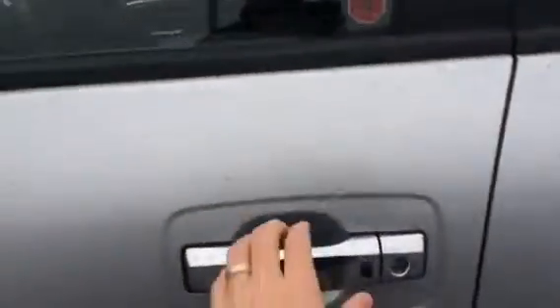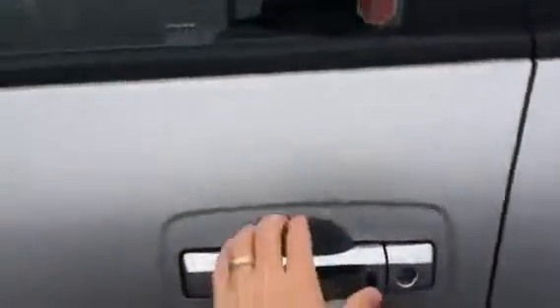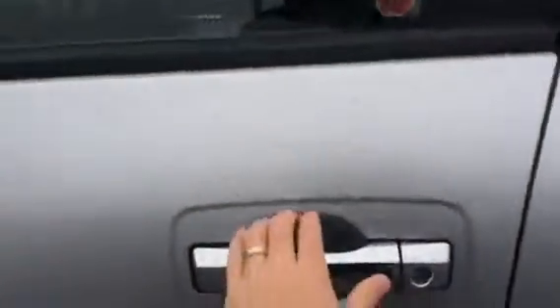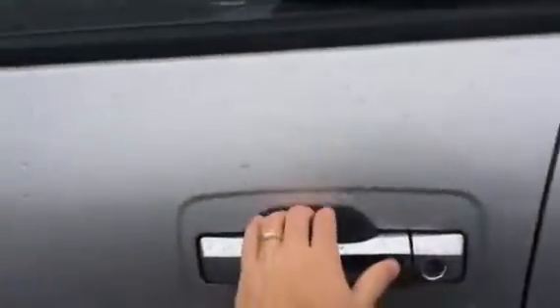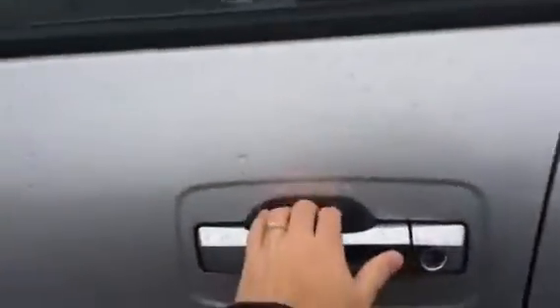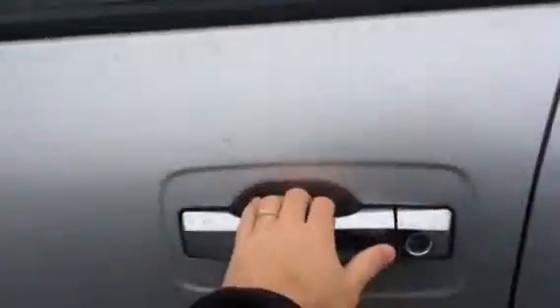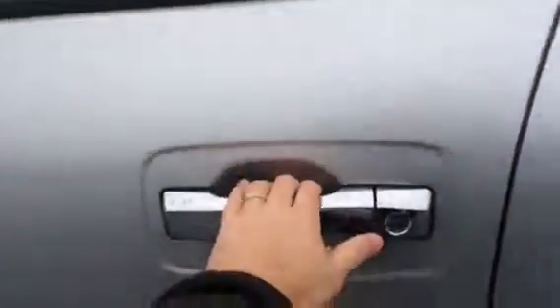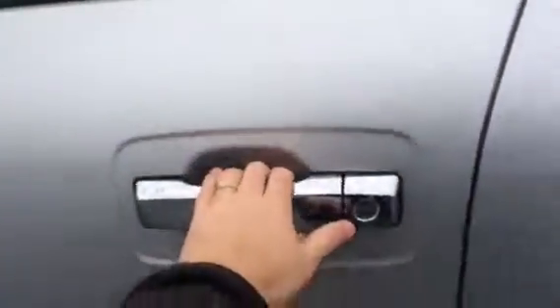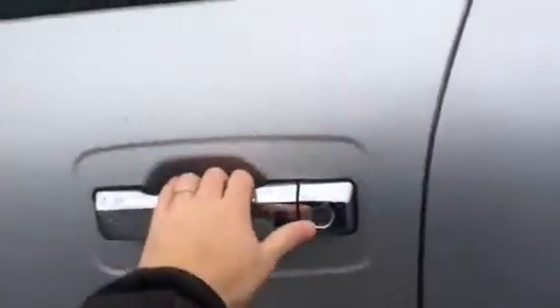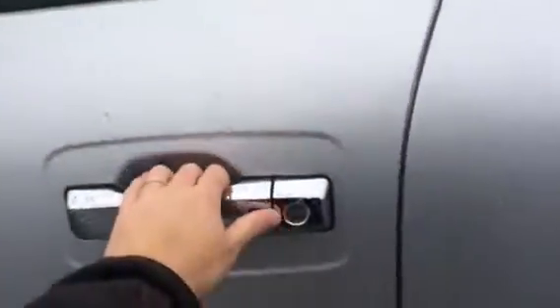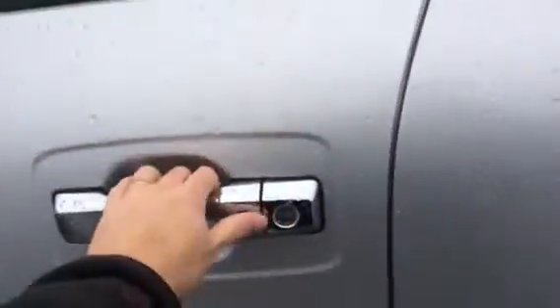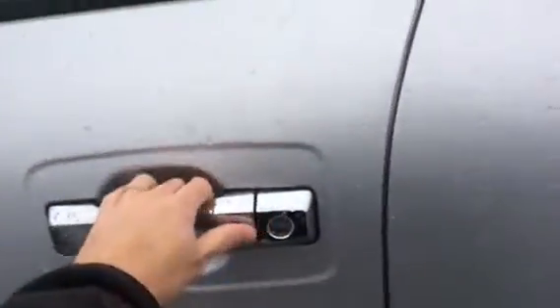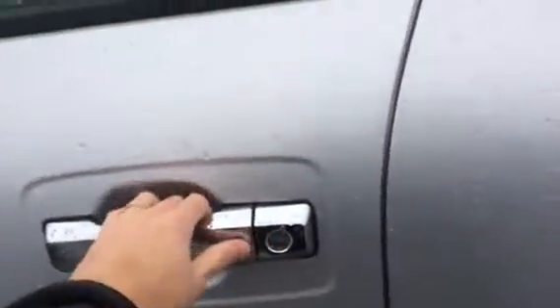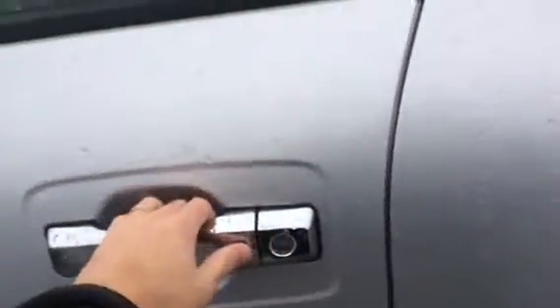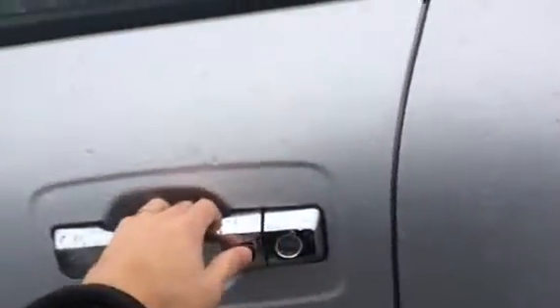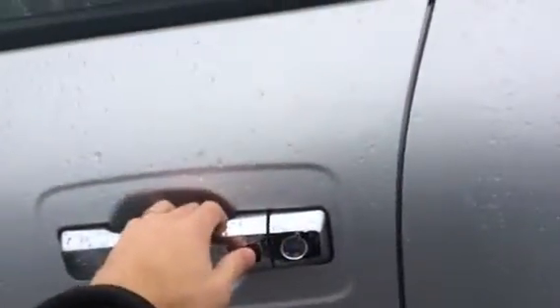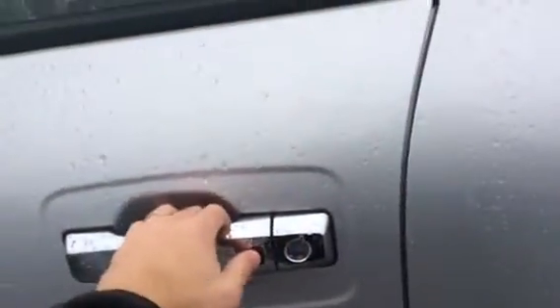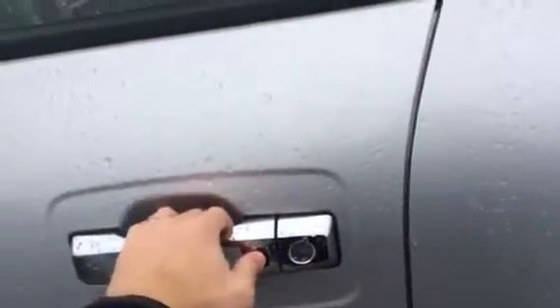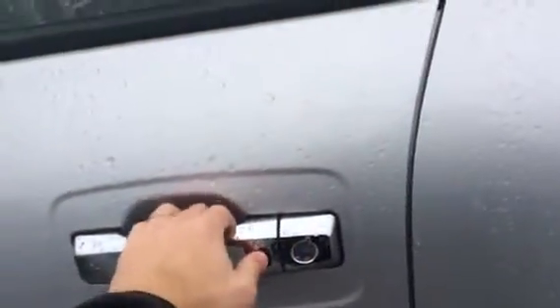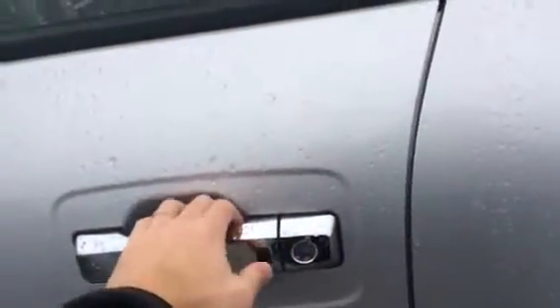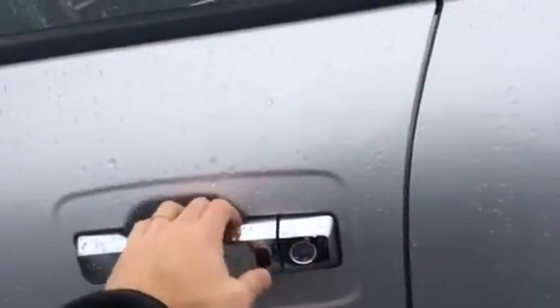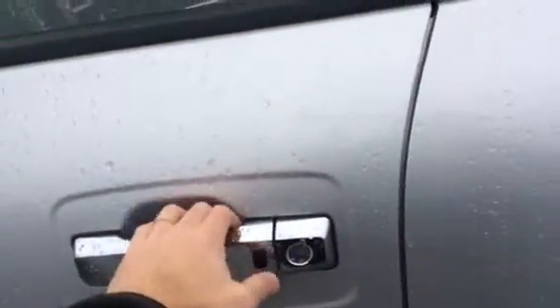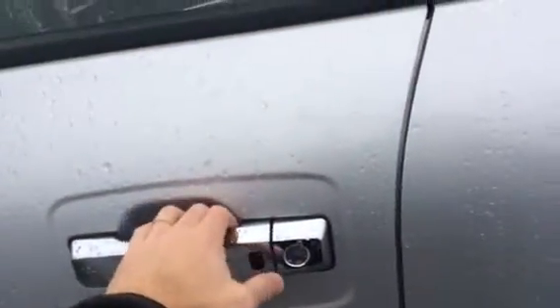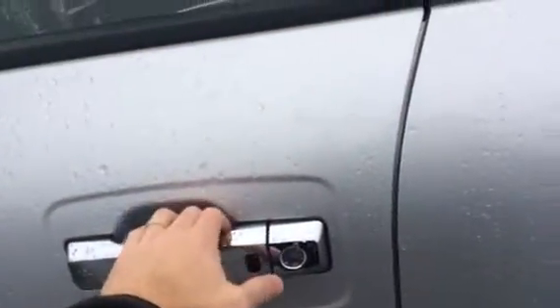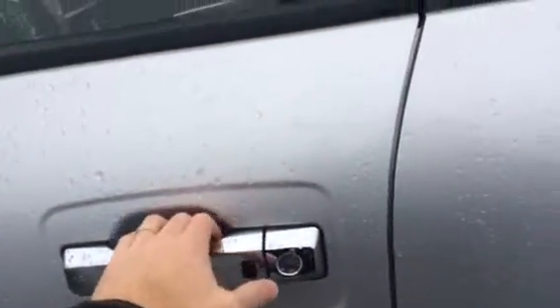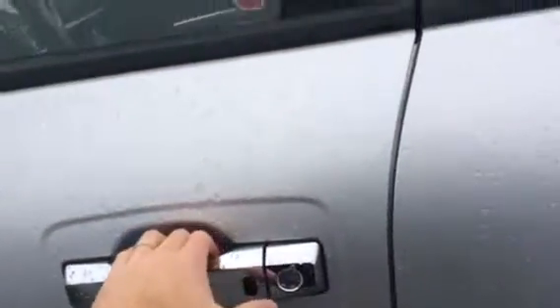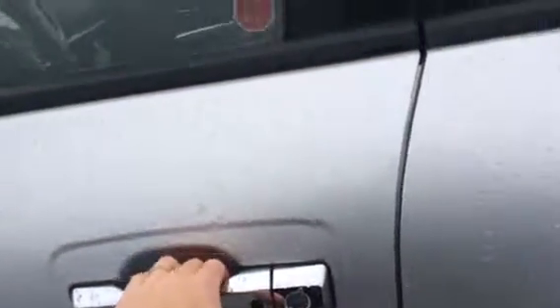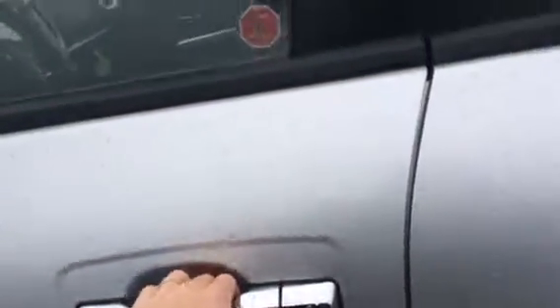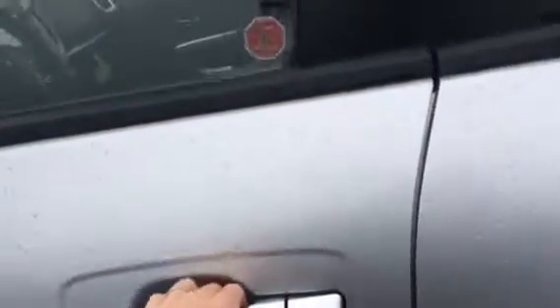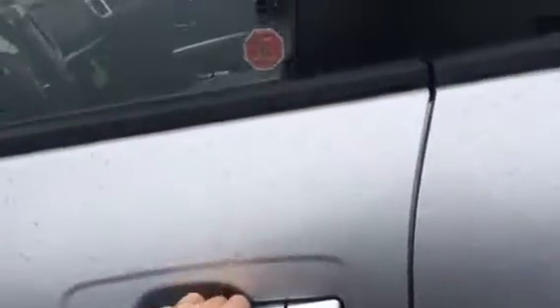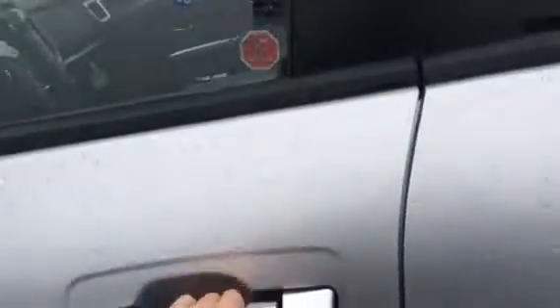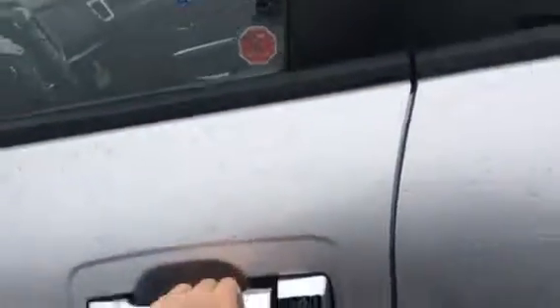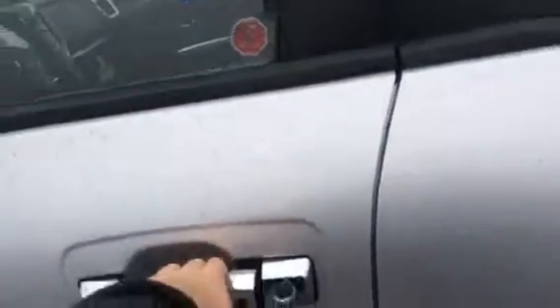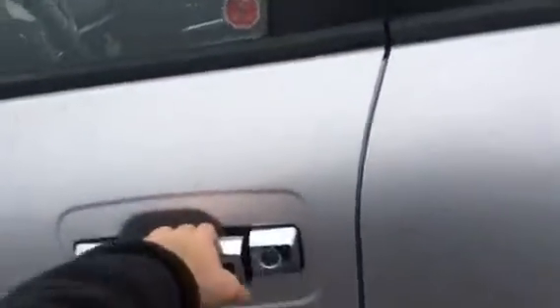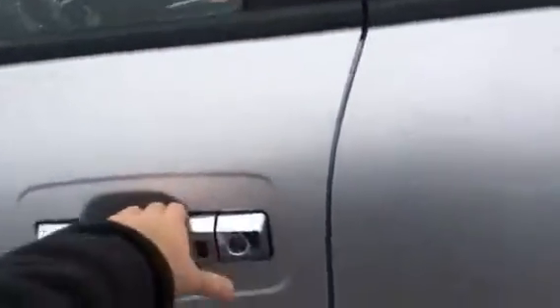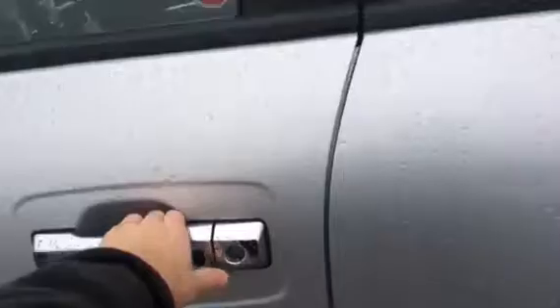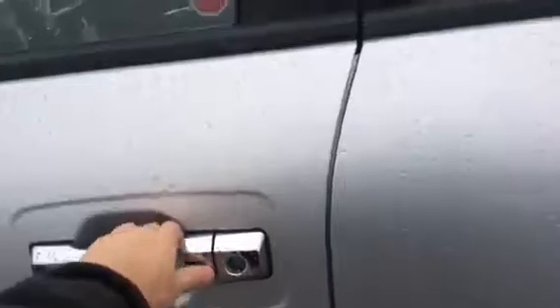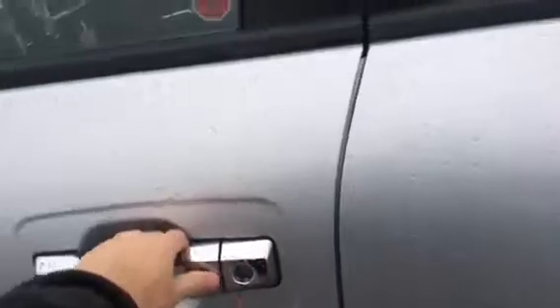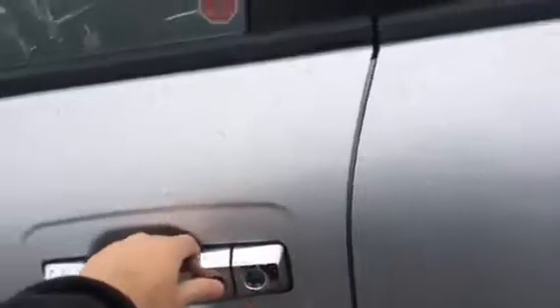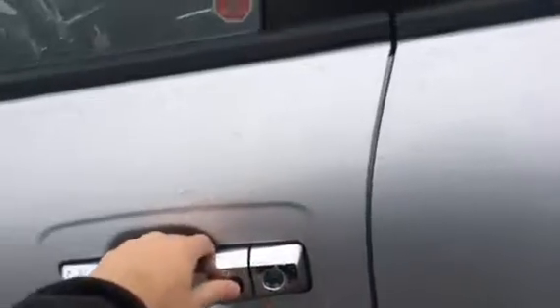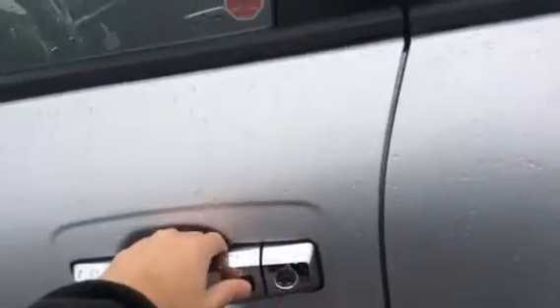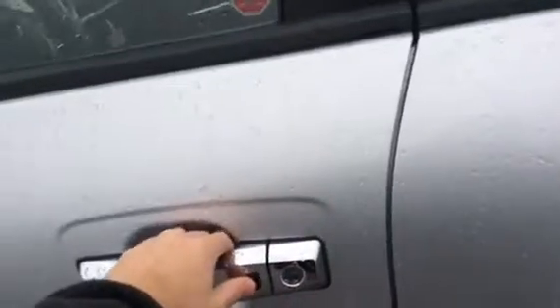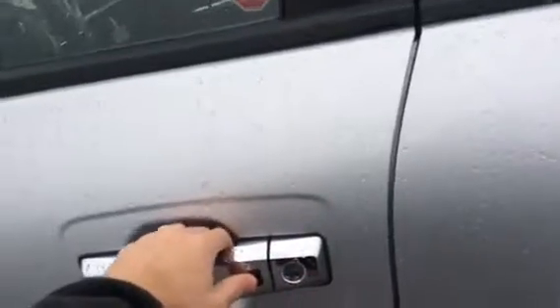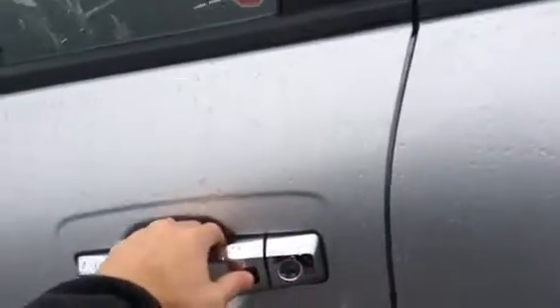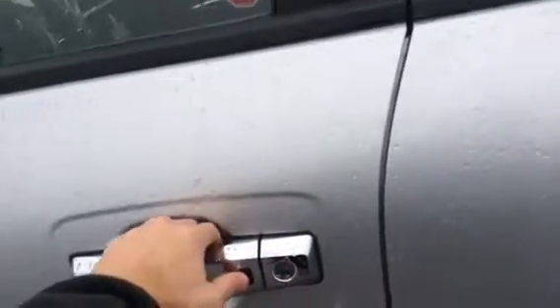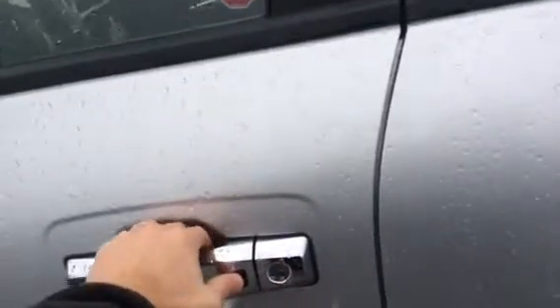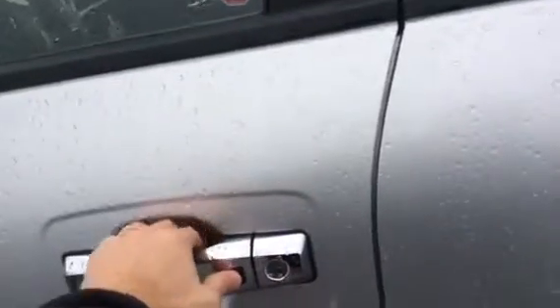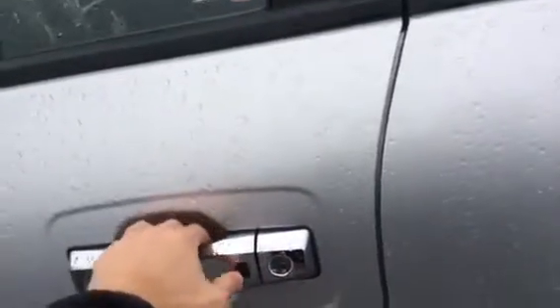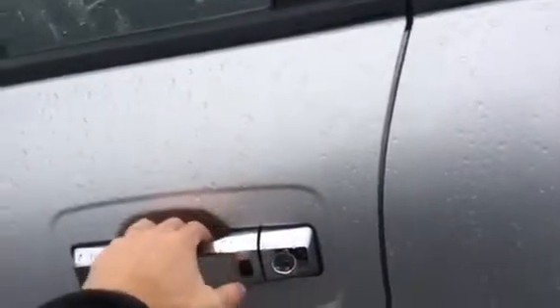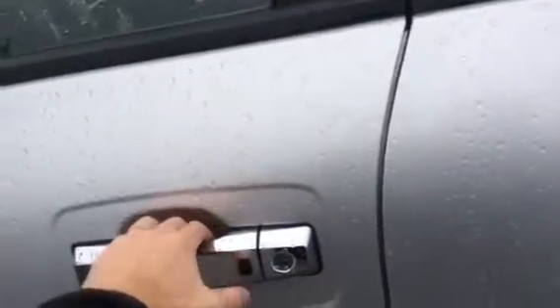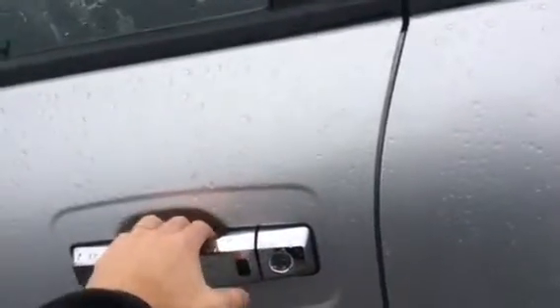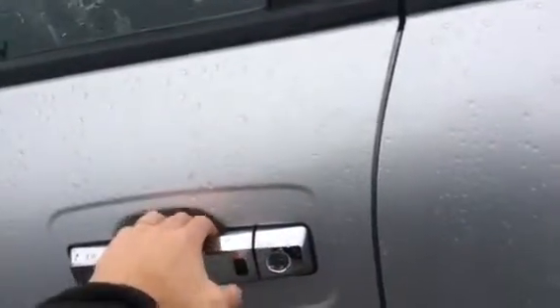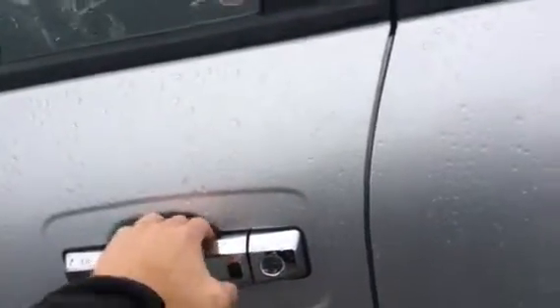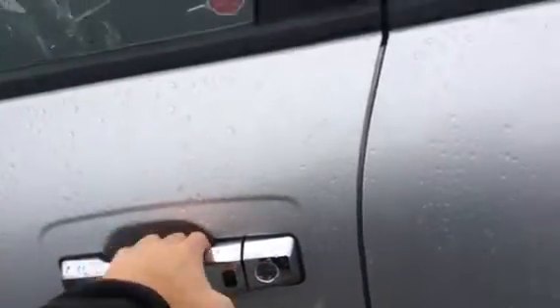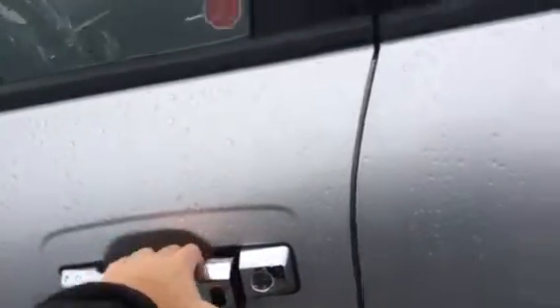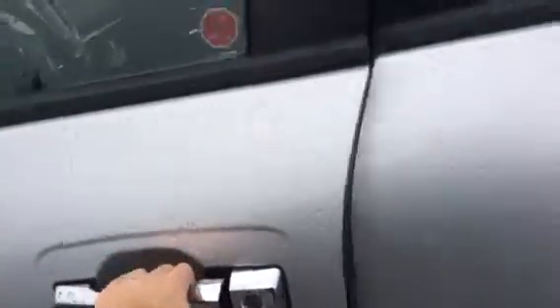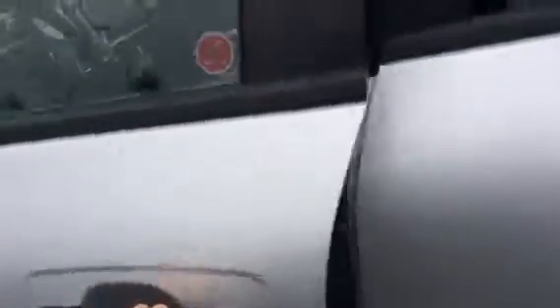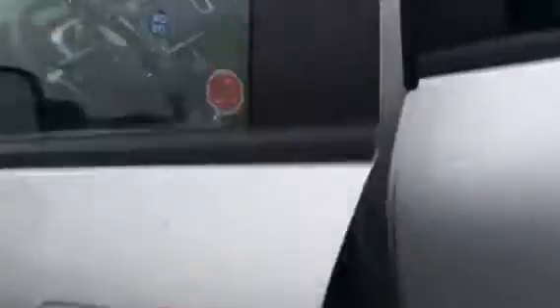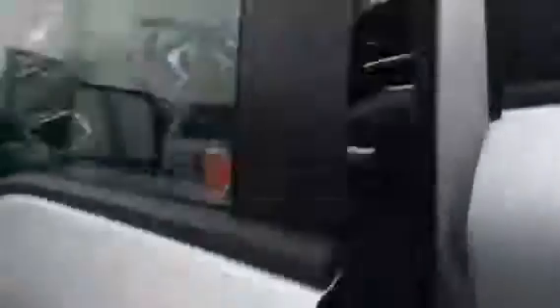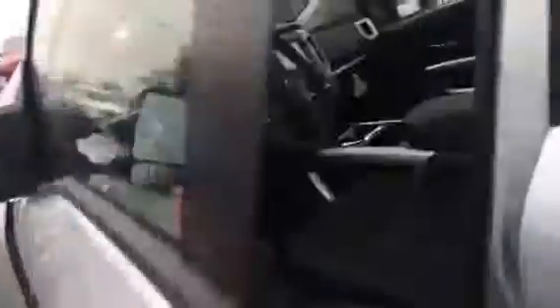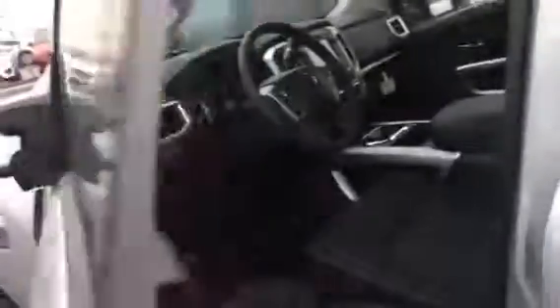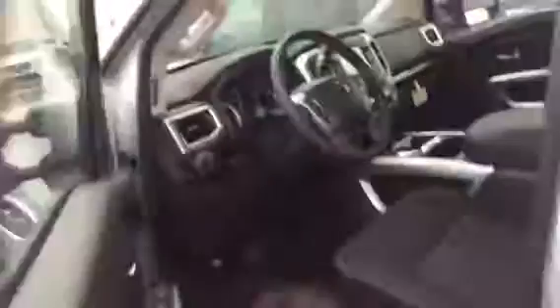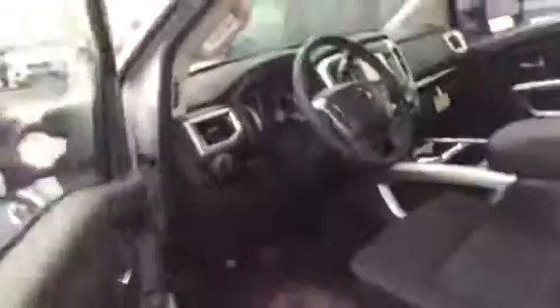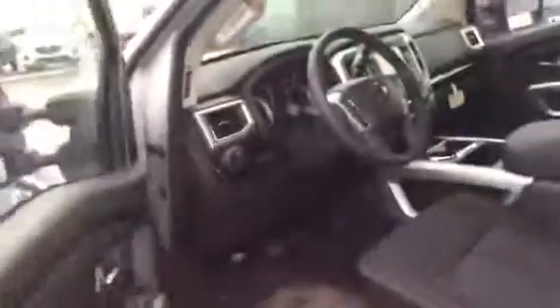Fully keyless entry here — you don't even have to take your key fob out of your pocket. That's locked, that's unlocked.